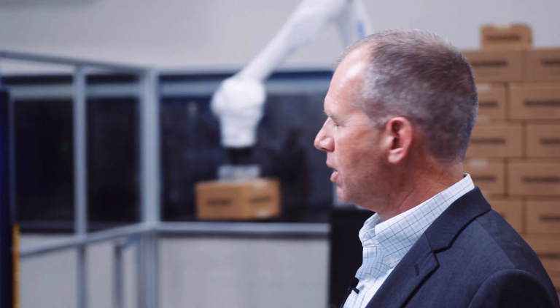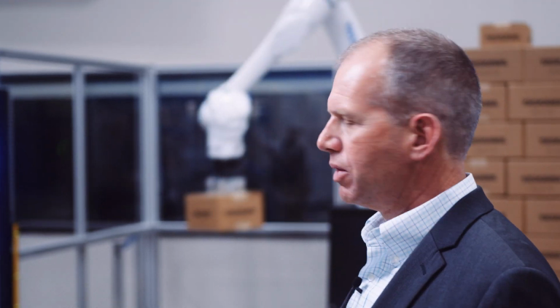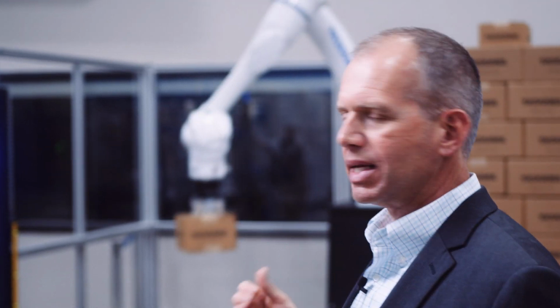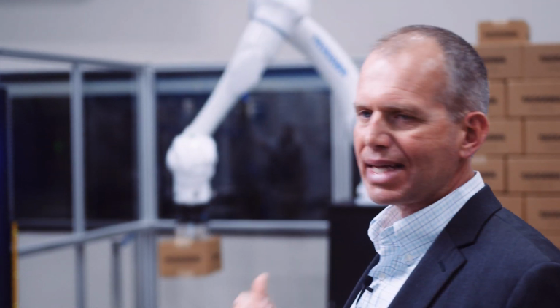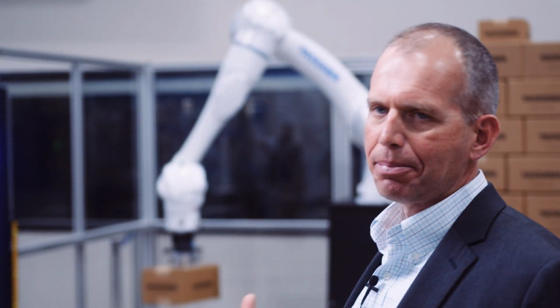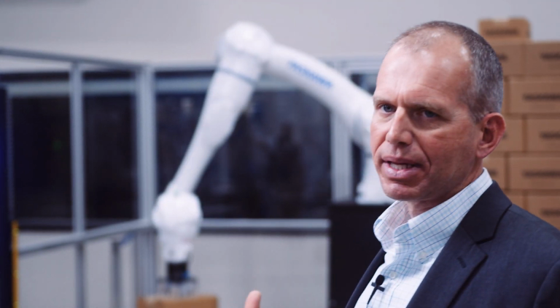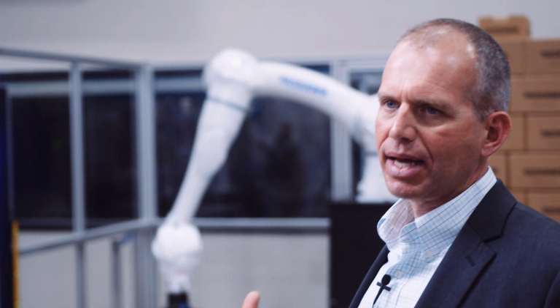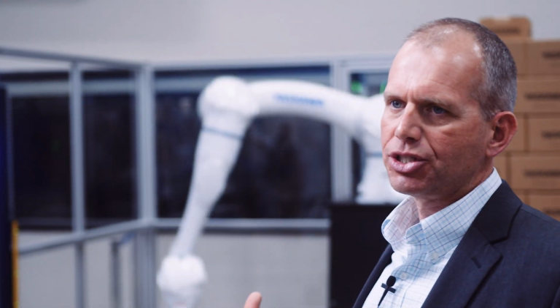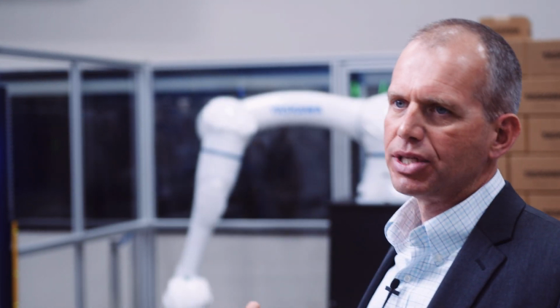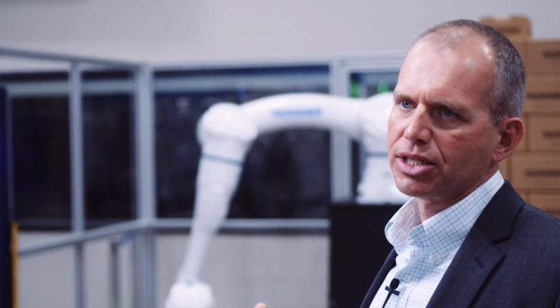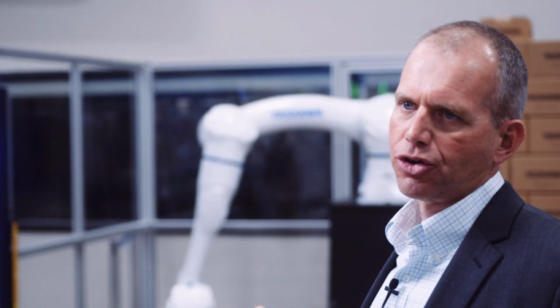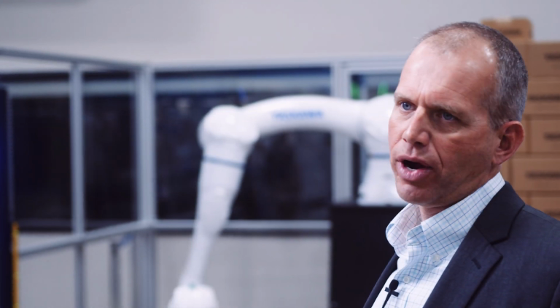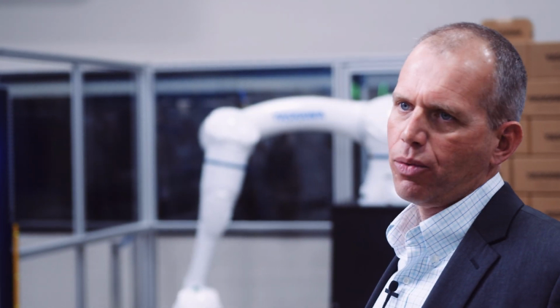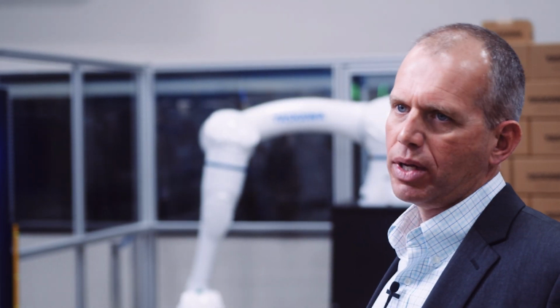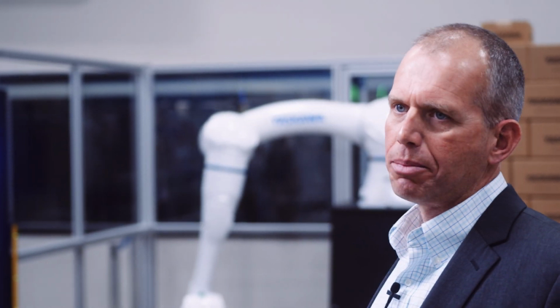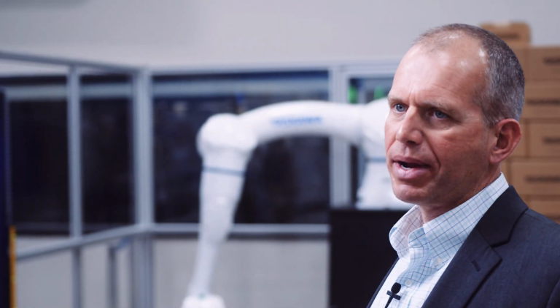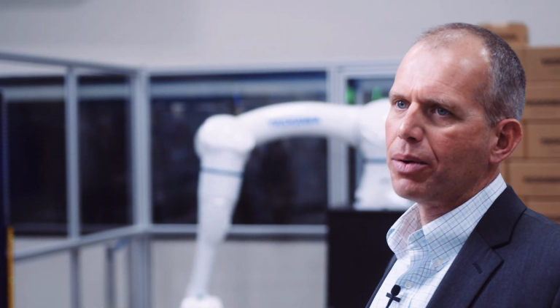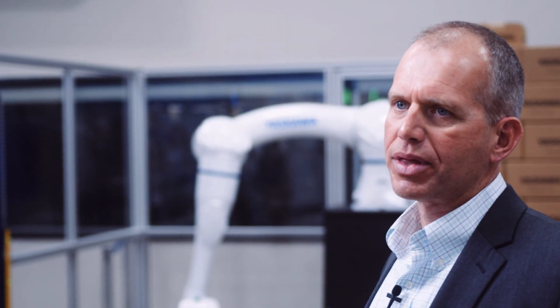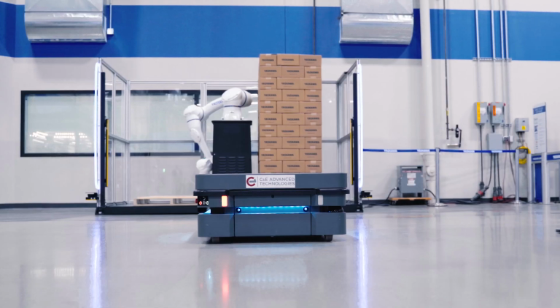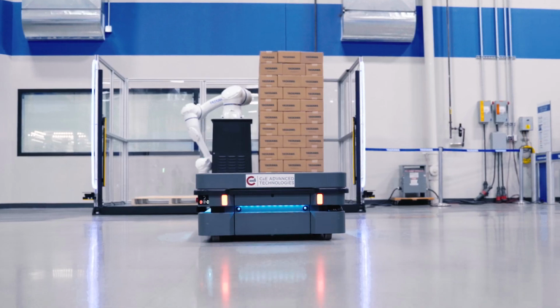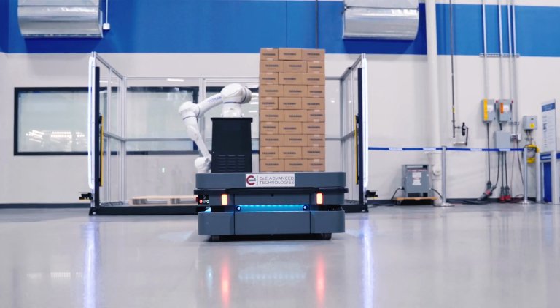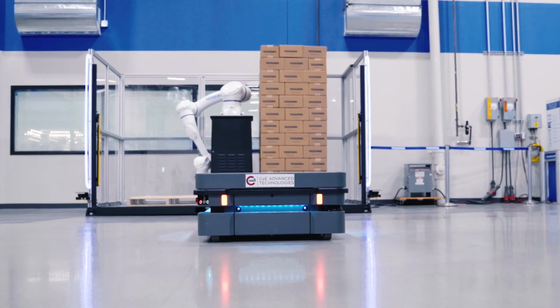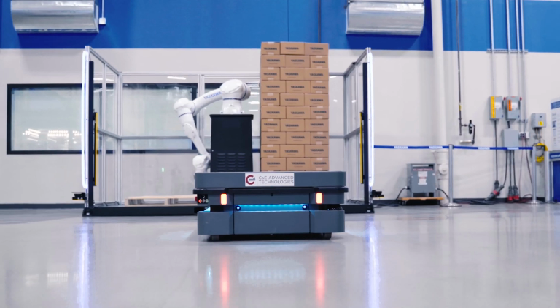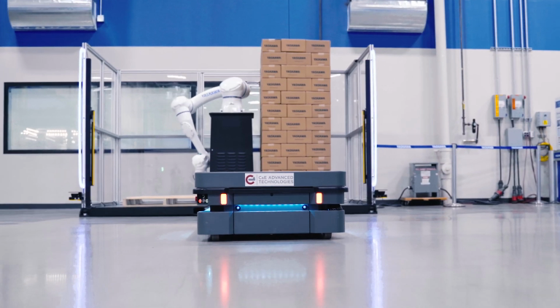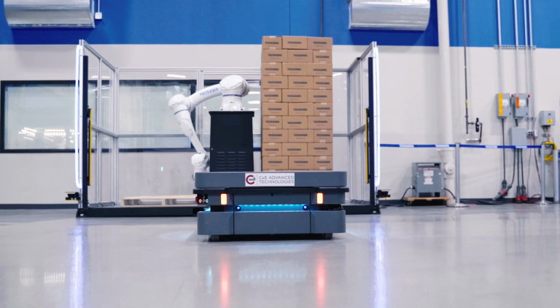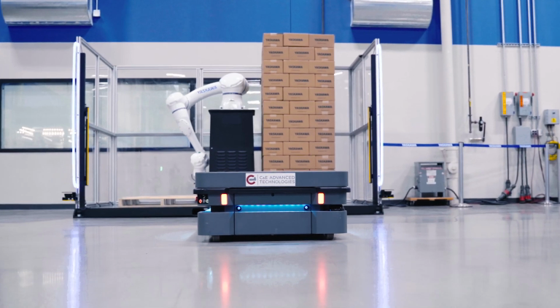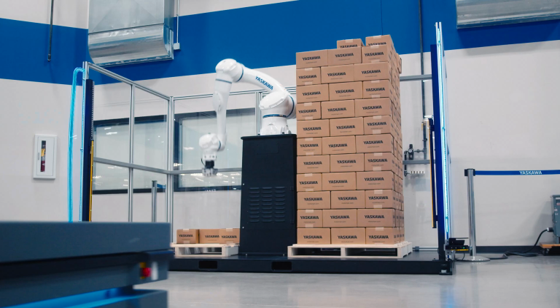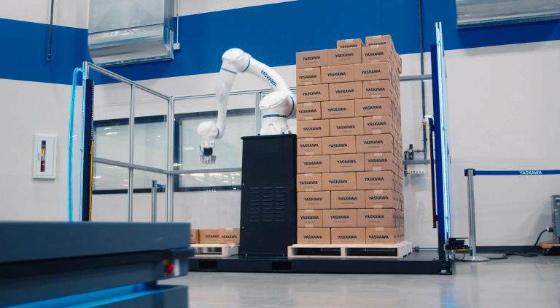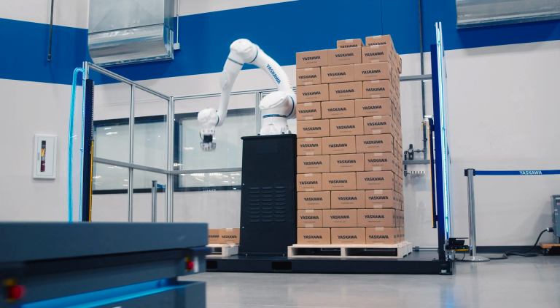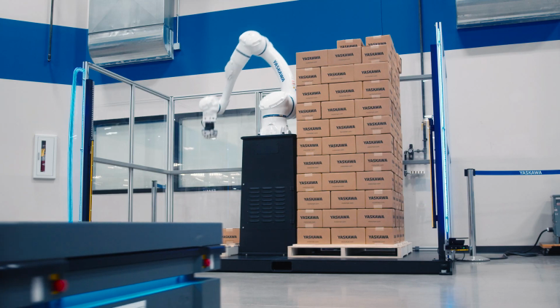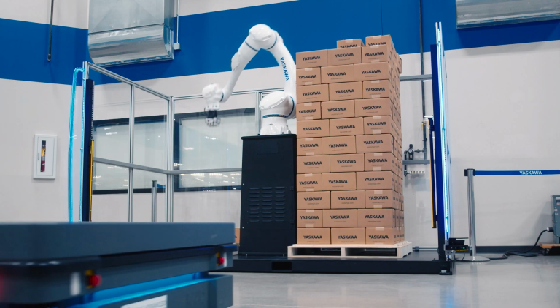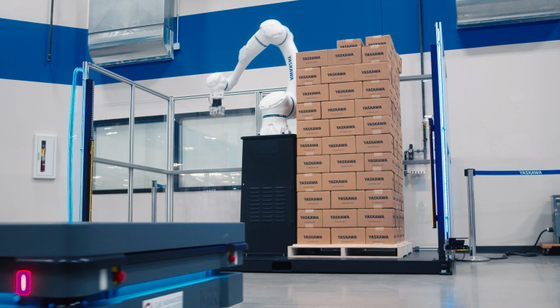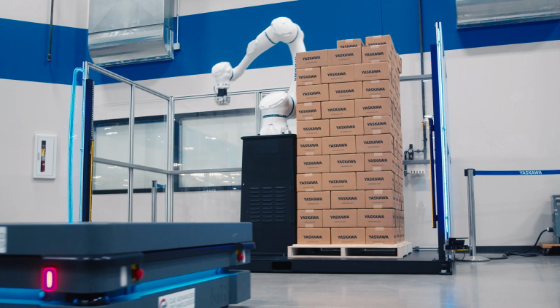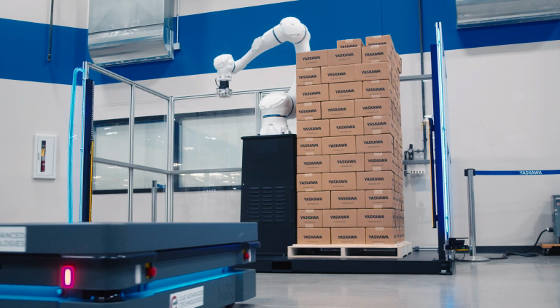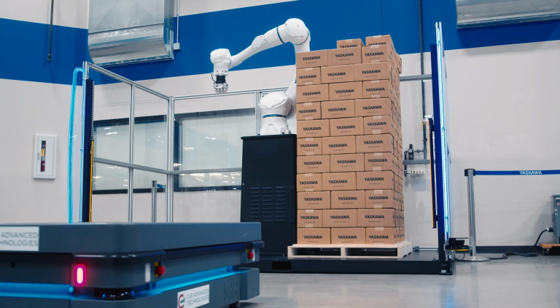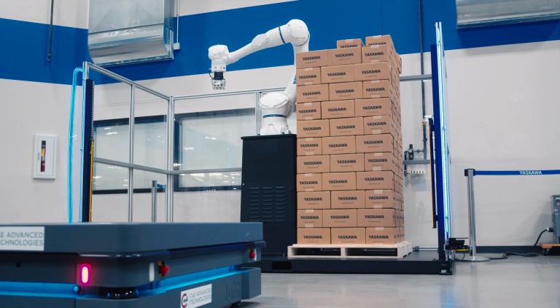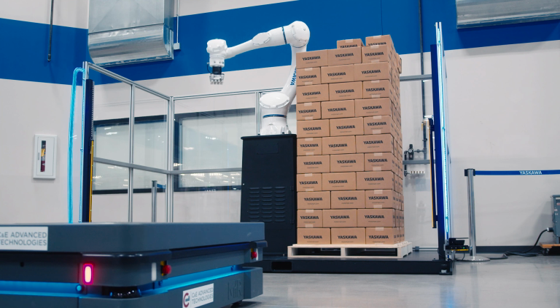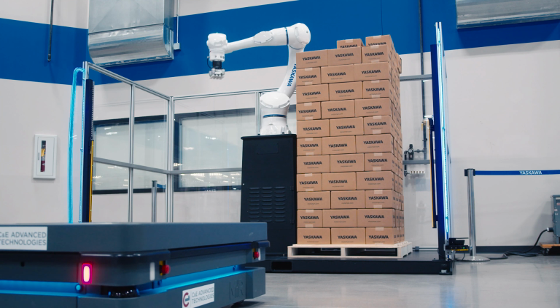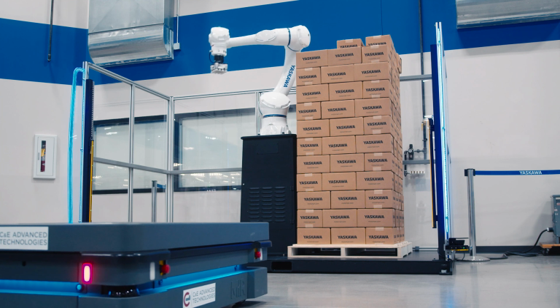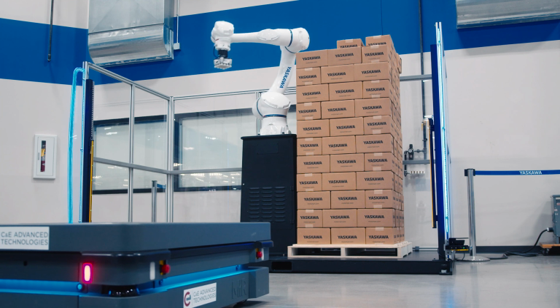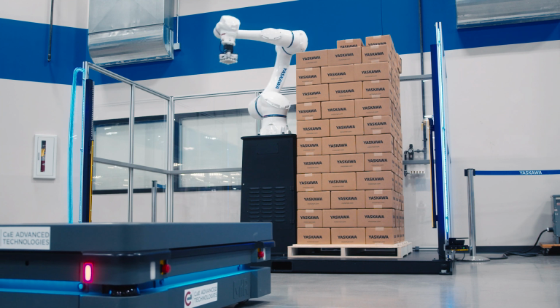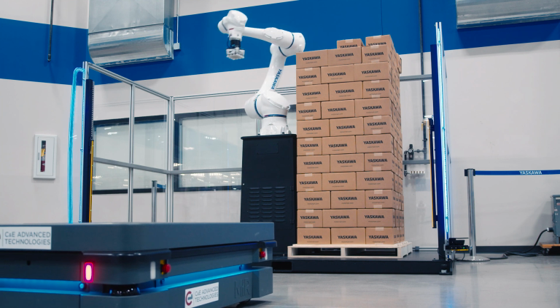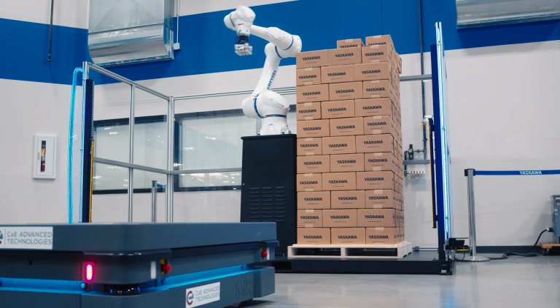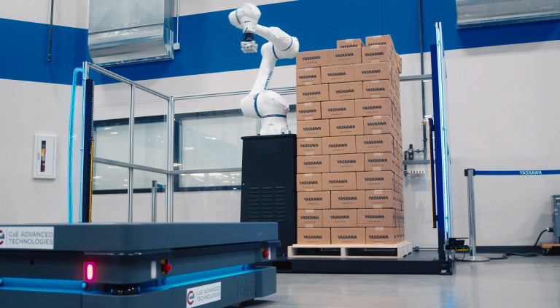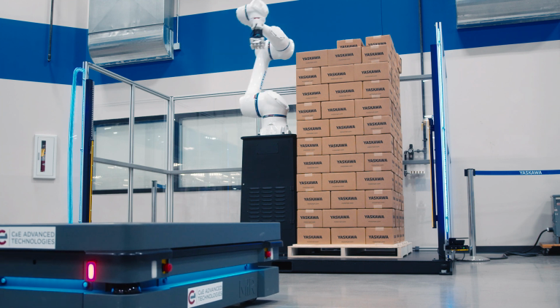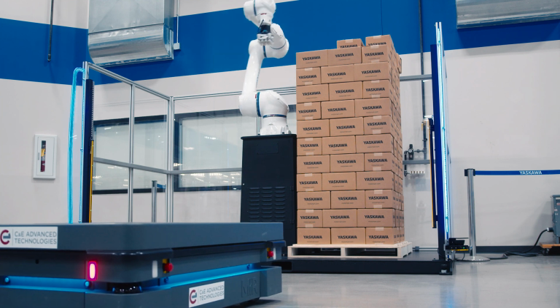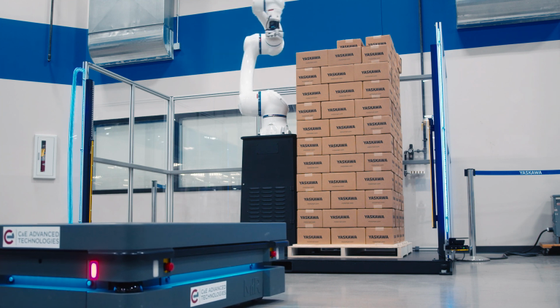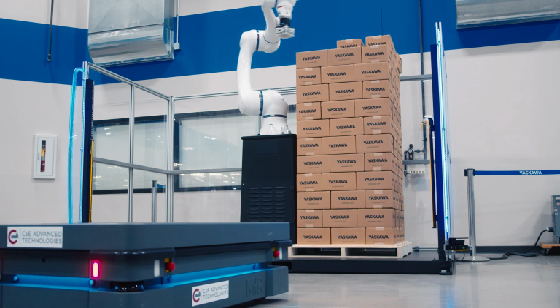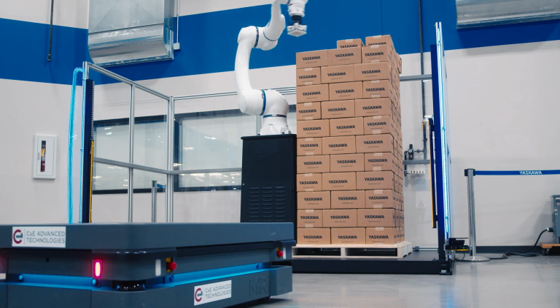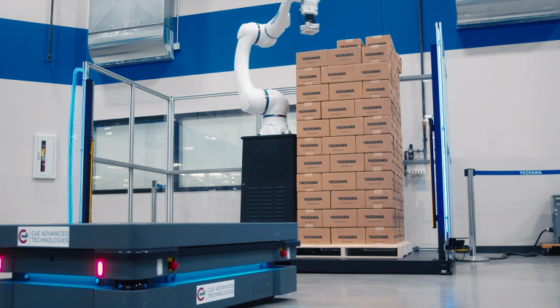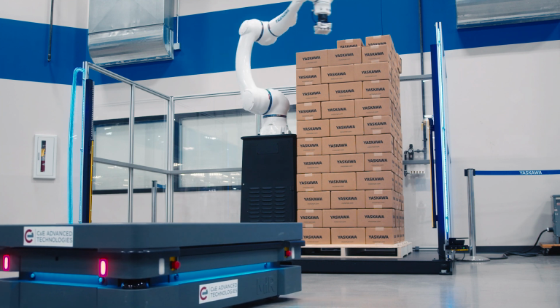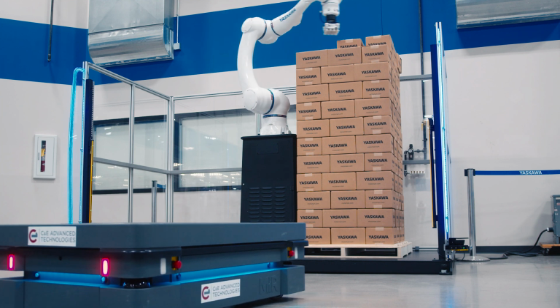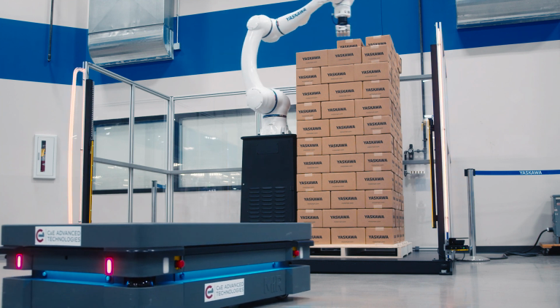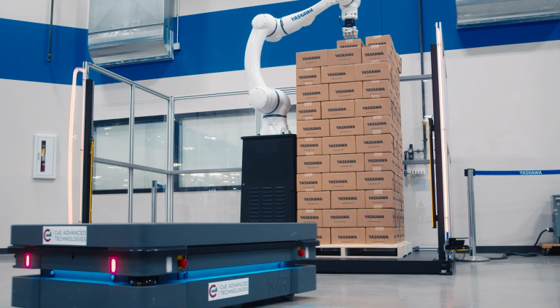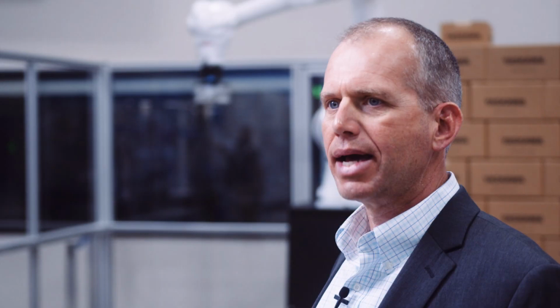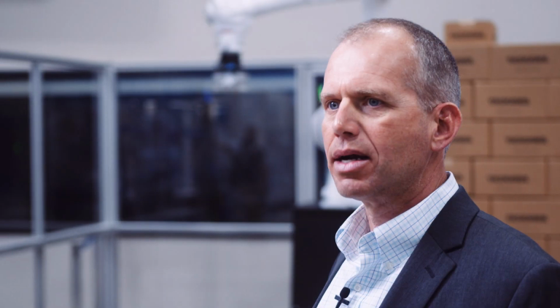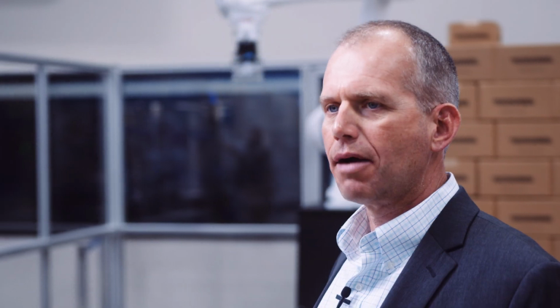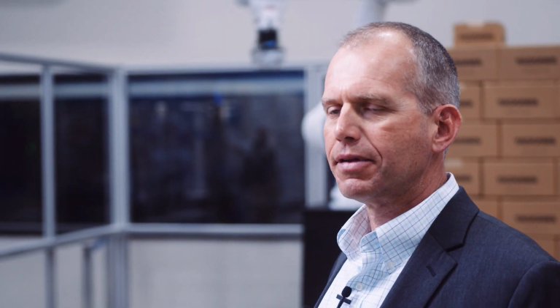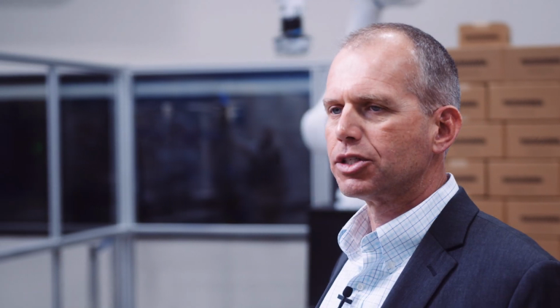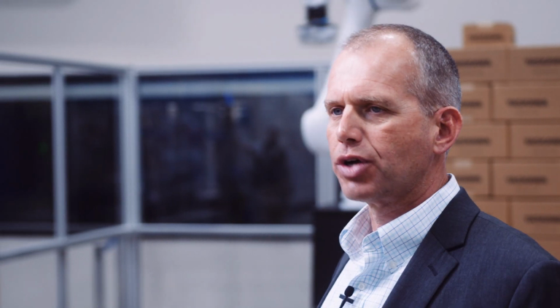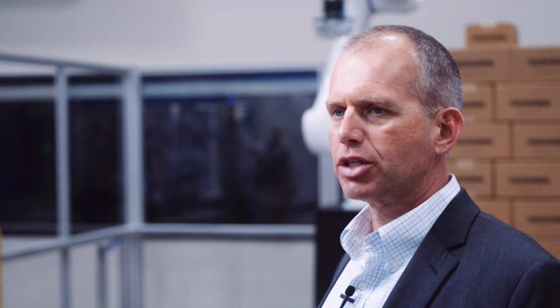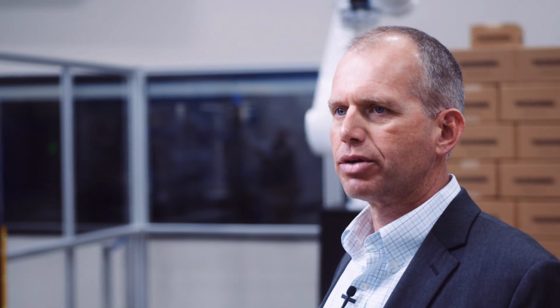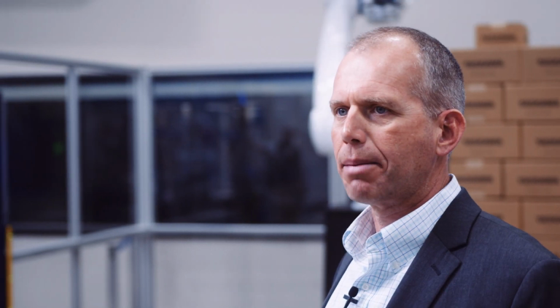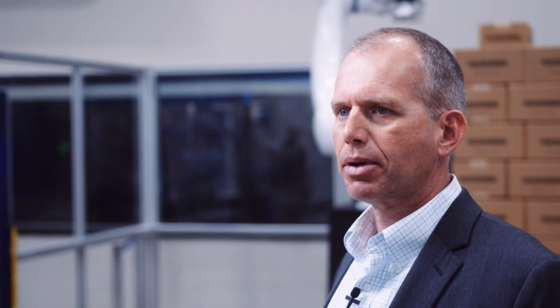This application is a great one to pair with an autonomous mobile robot from MiR that would transport that full skid of parts away from the line and off to the stretch wrapper.